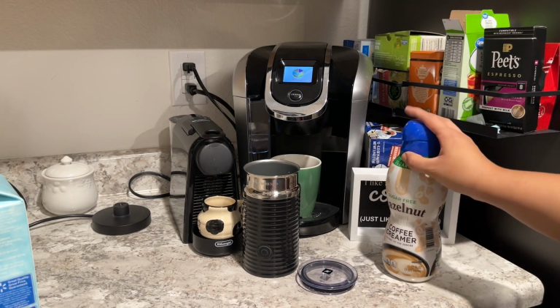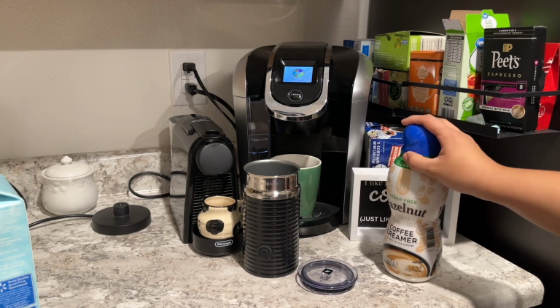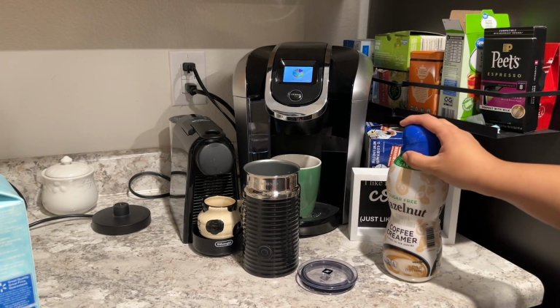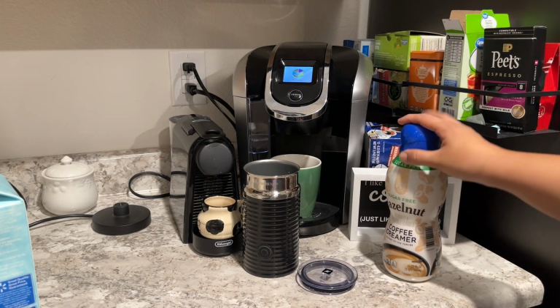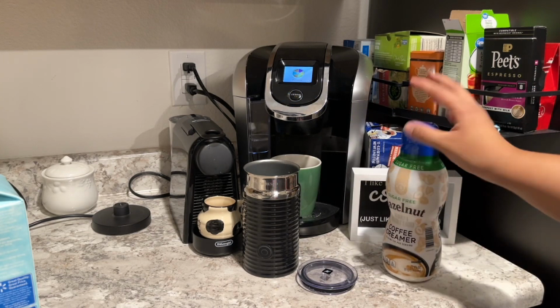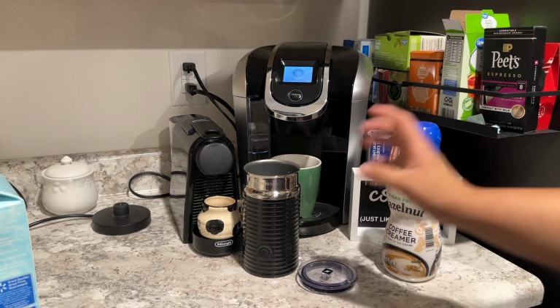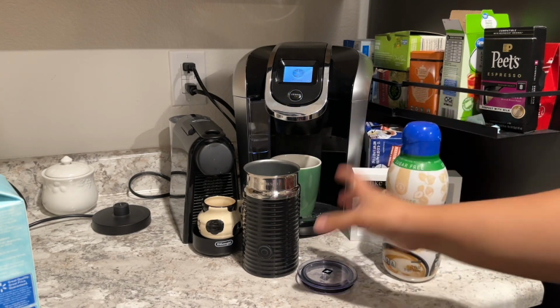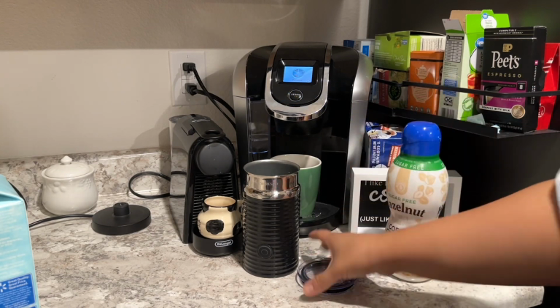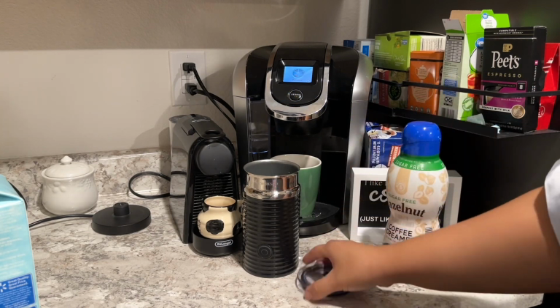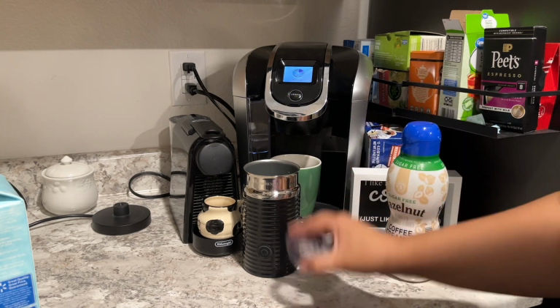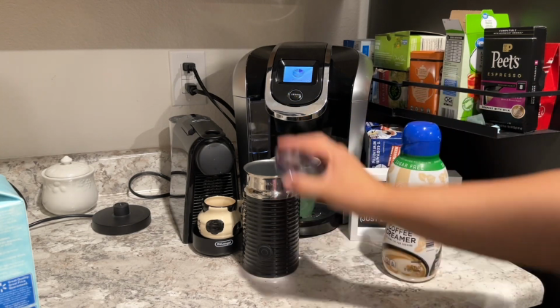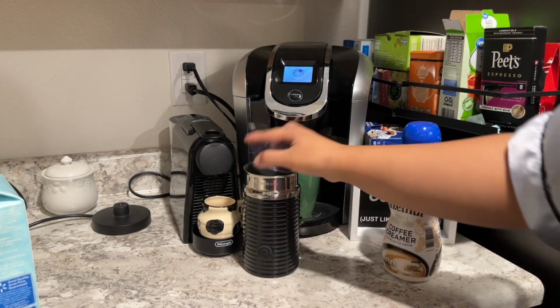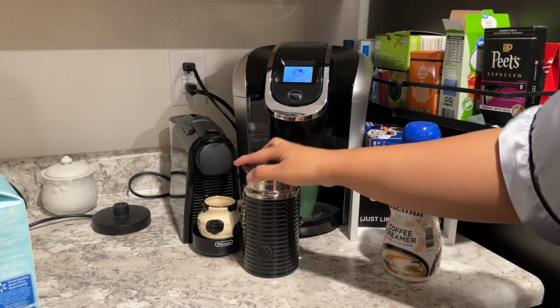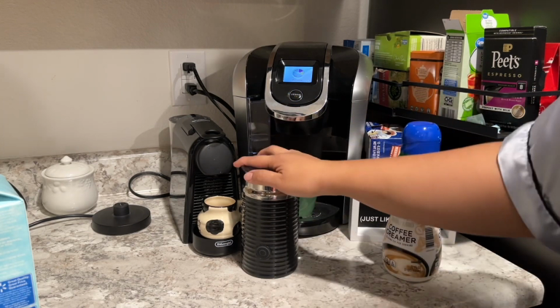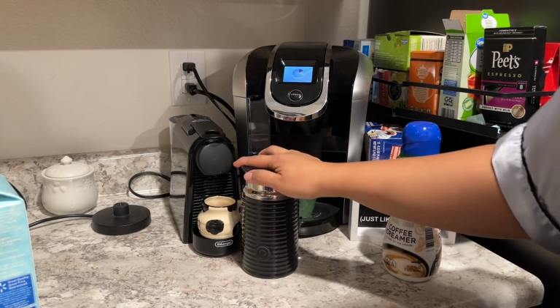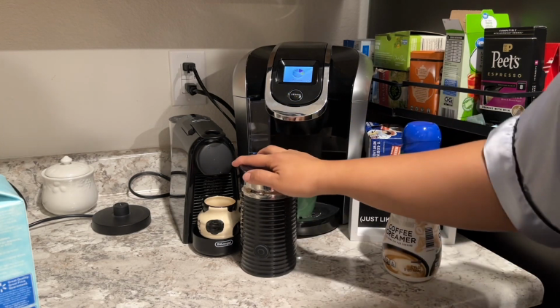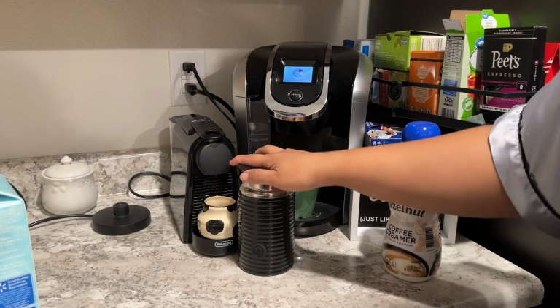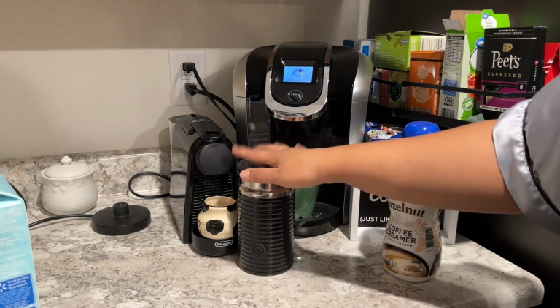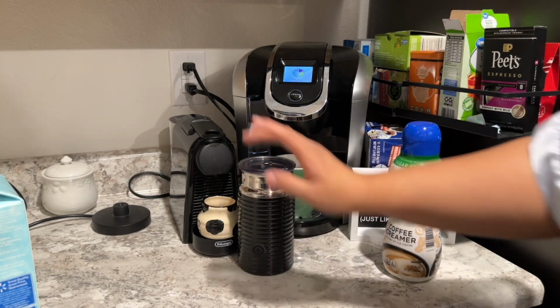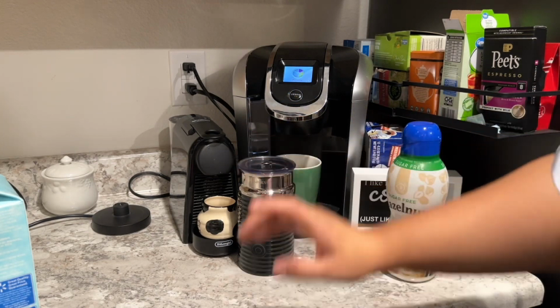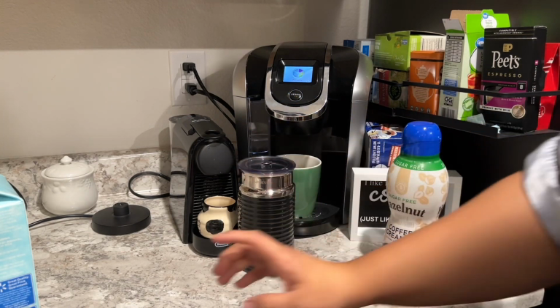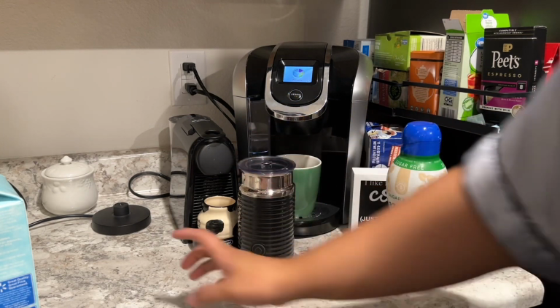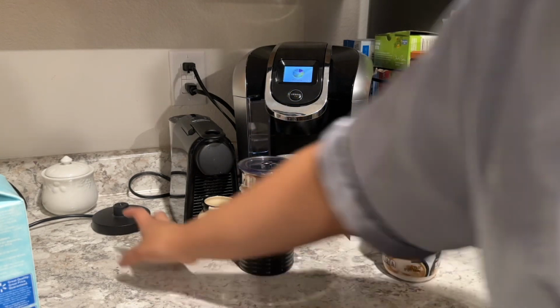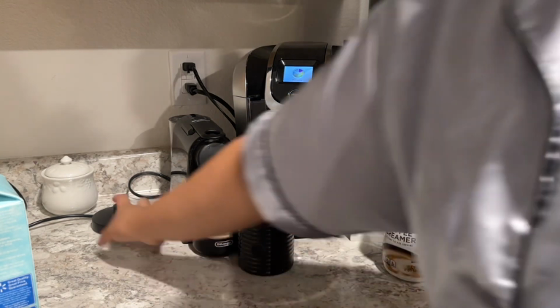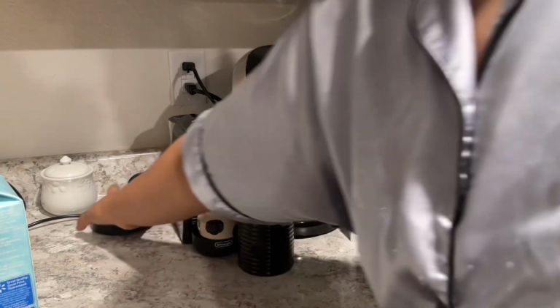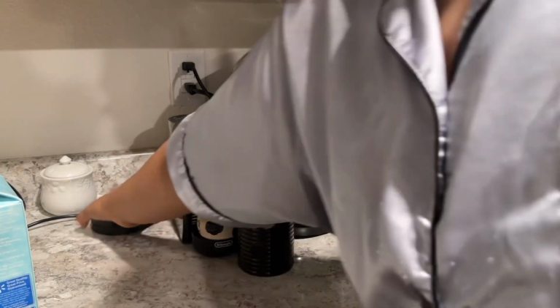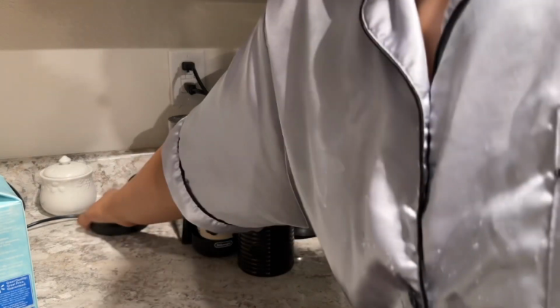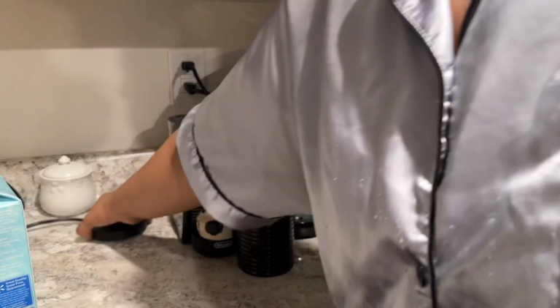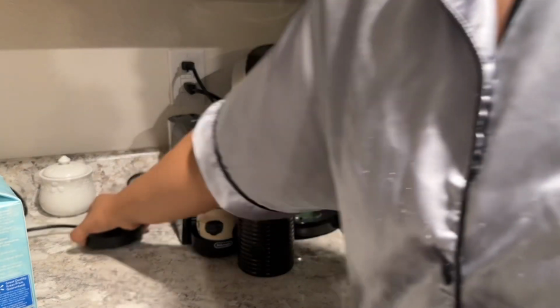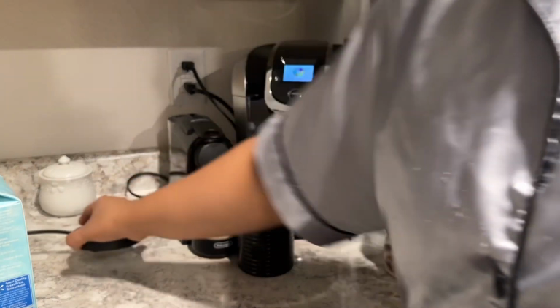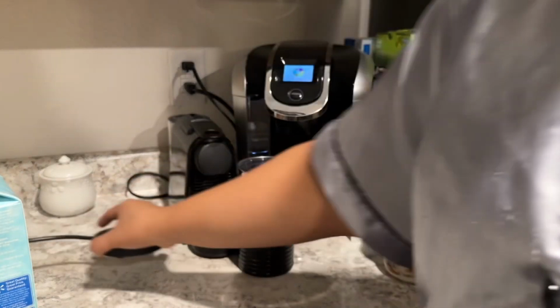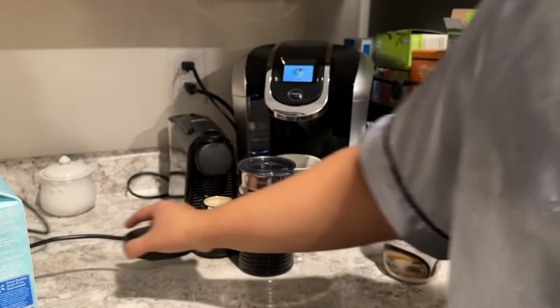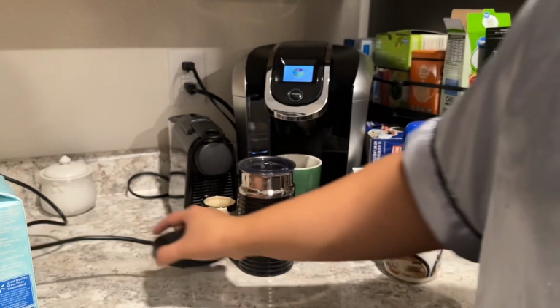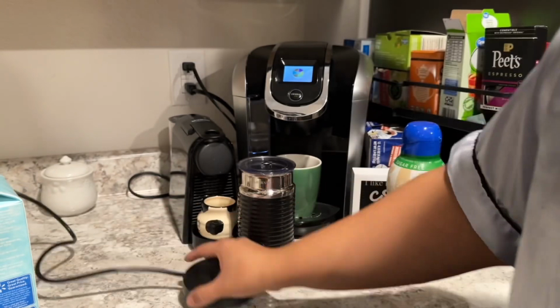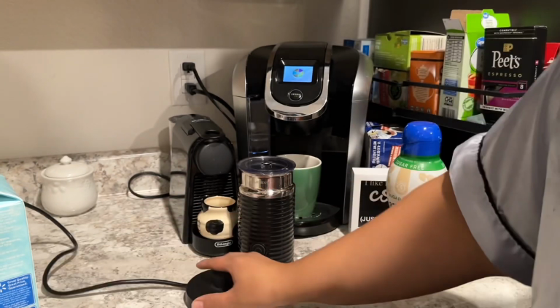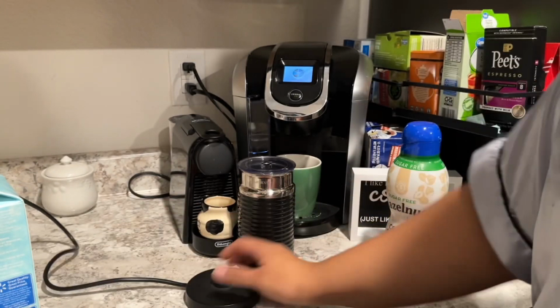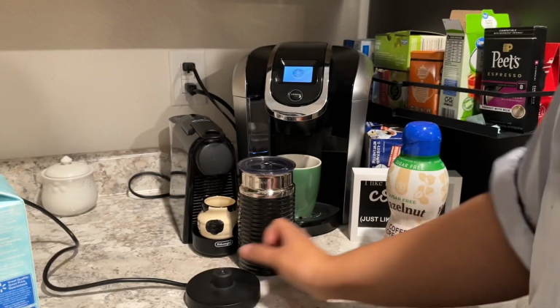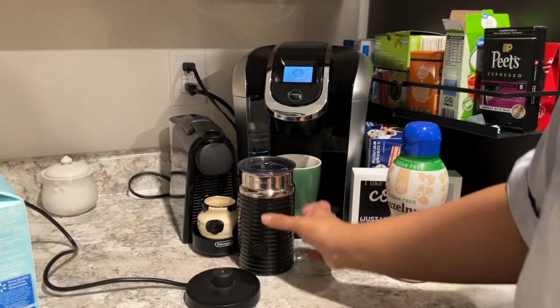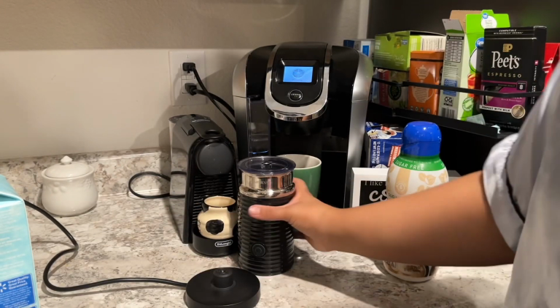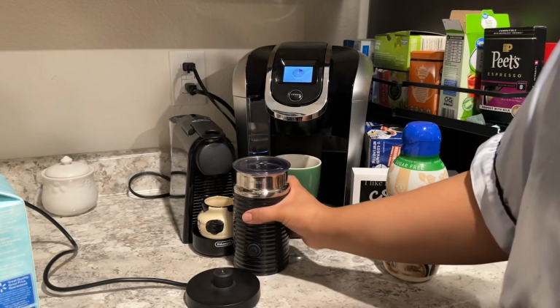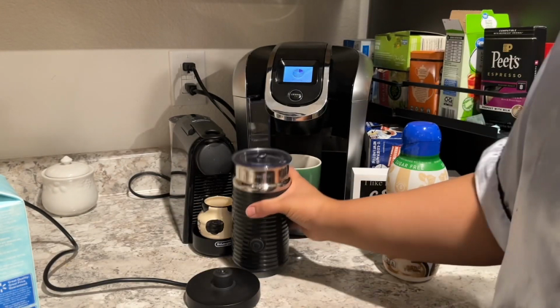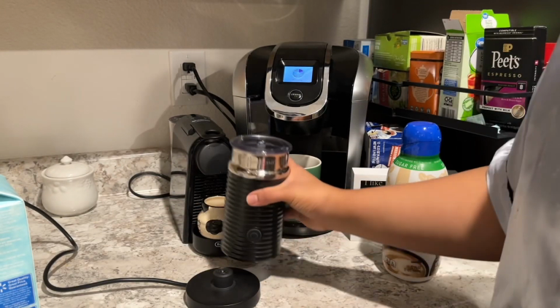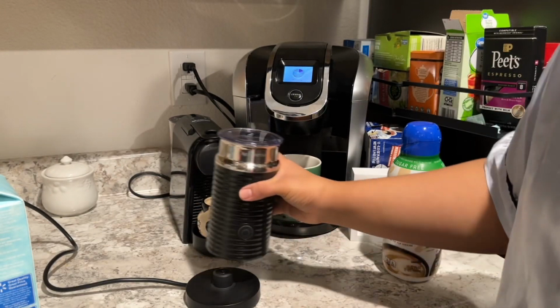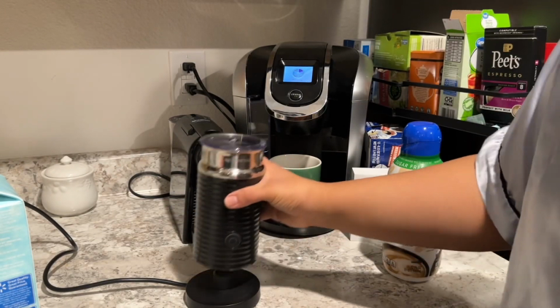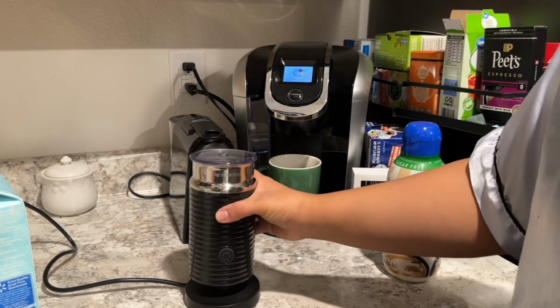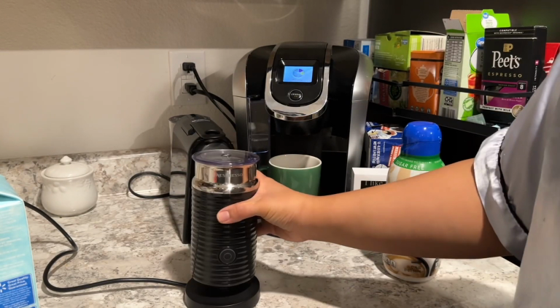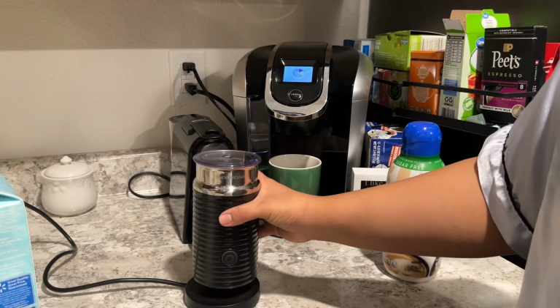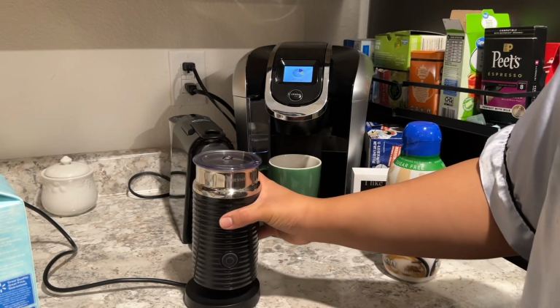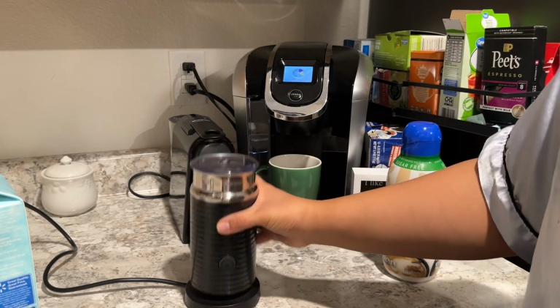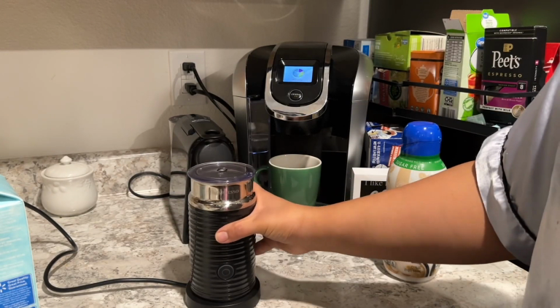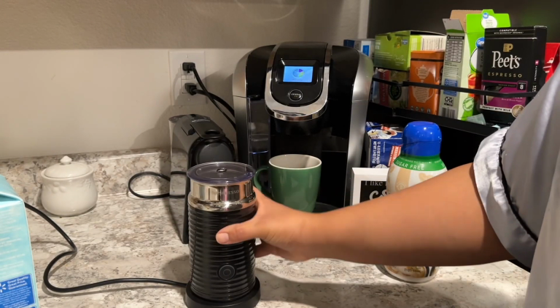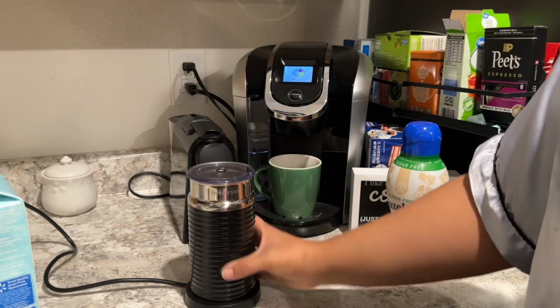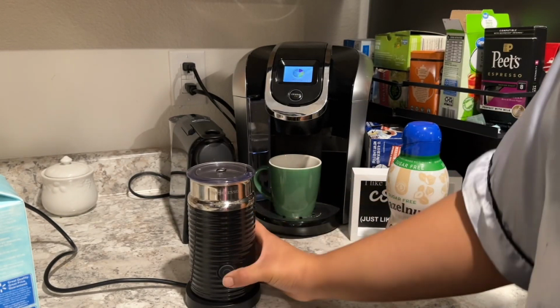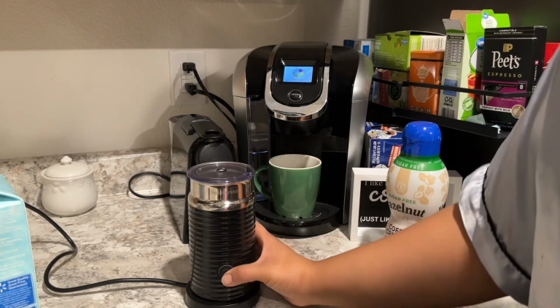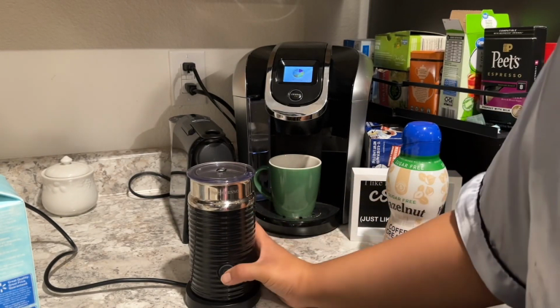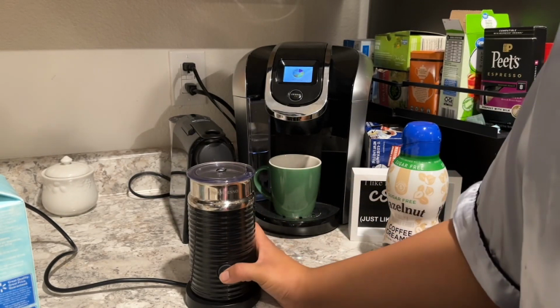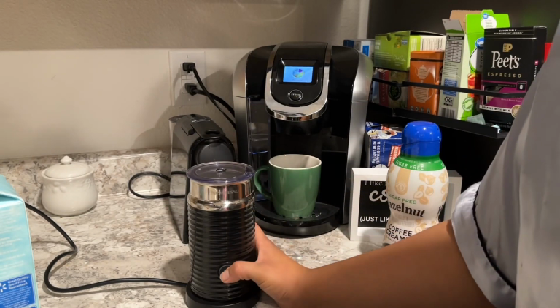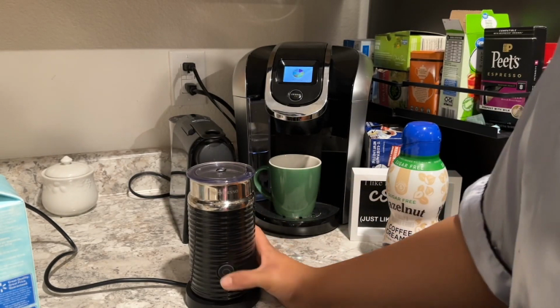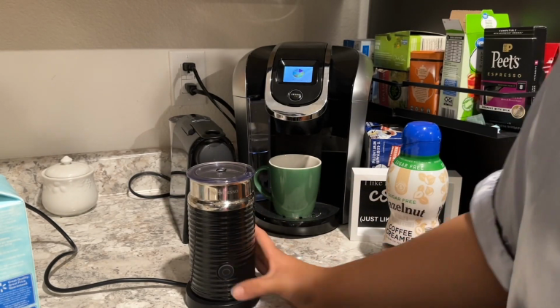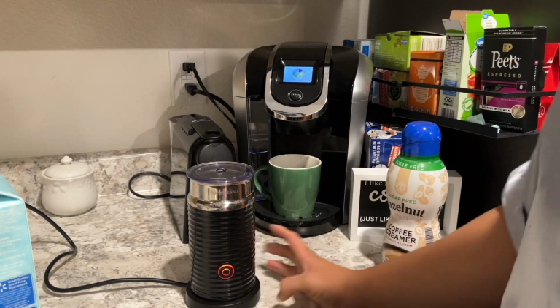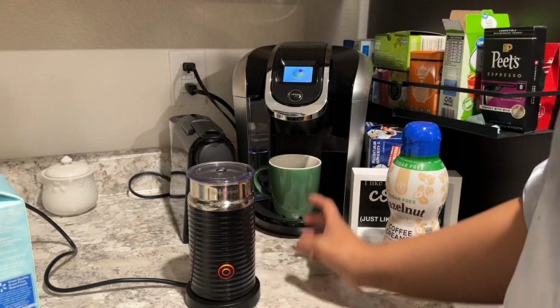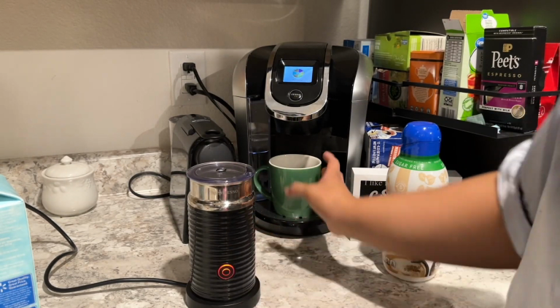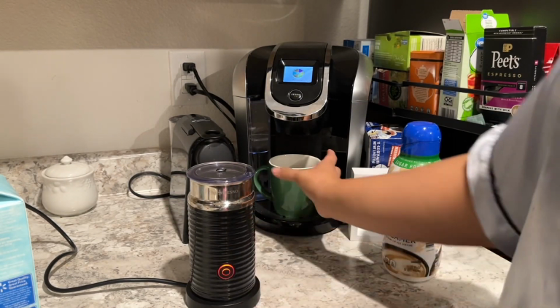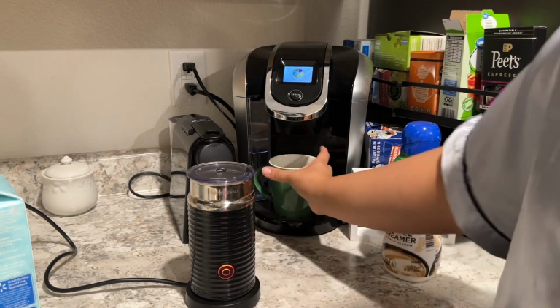Let me know if you want me to do an Aldi haul by giving this video a thumbs up. I love Aldi and I love showing what products I get, so let me know.